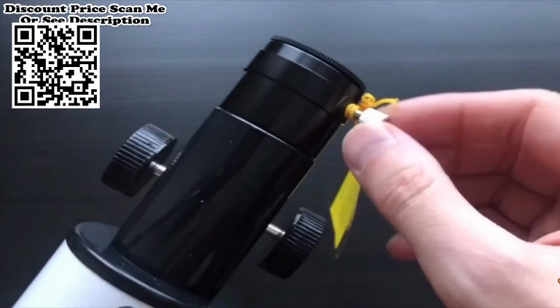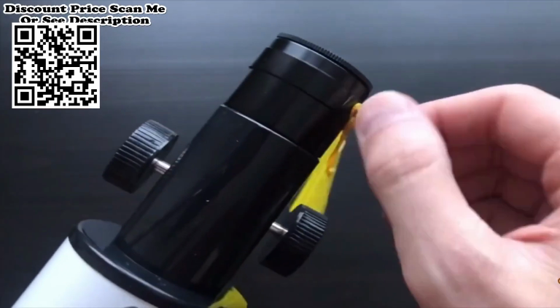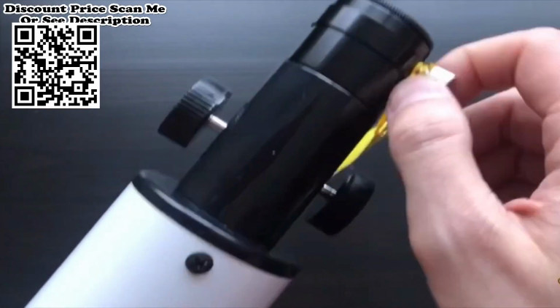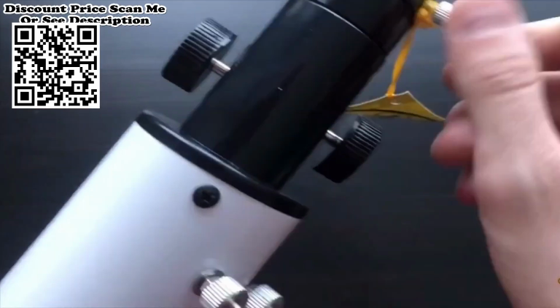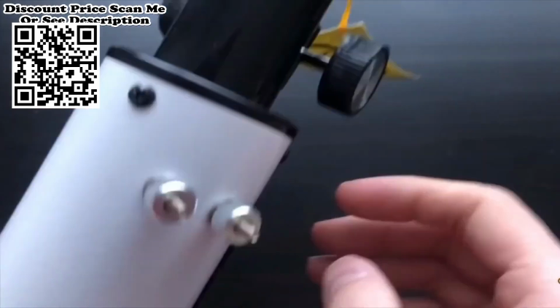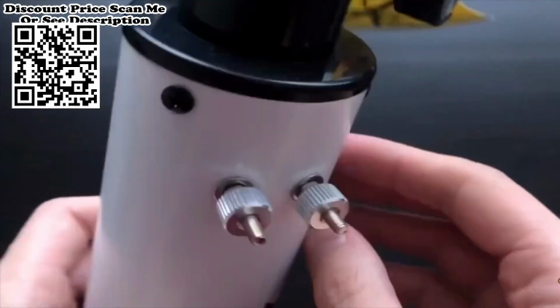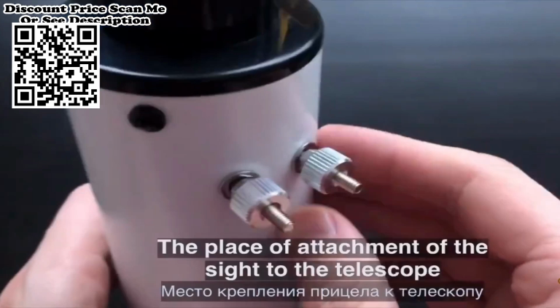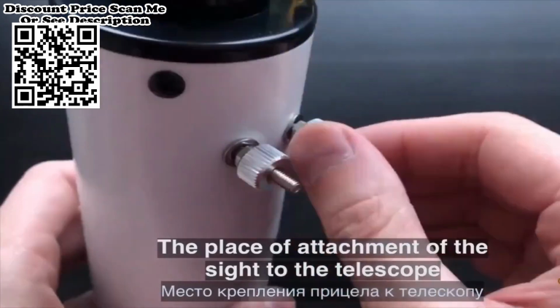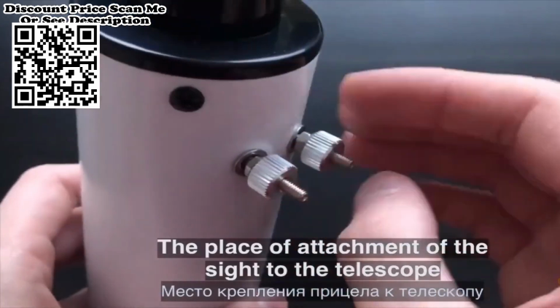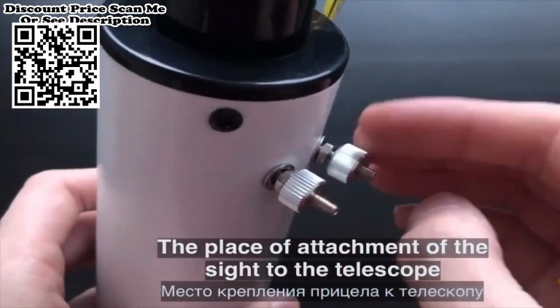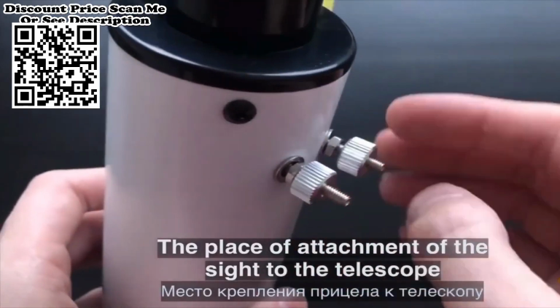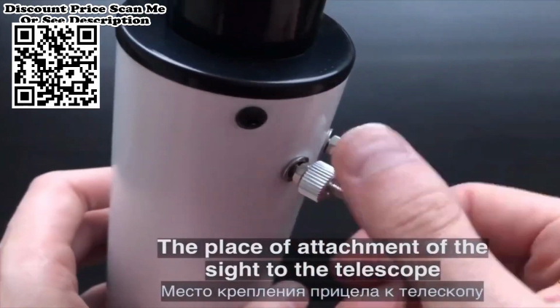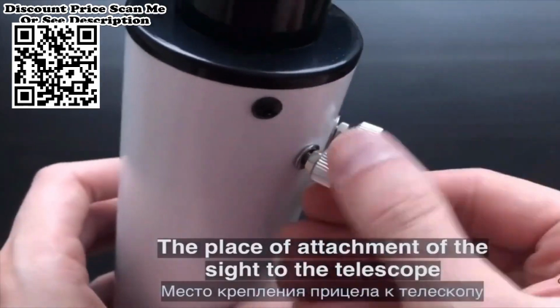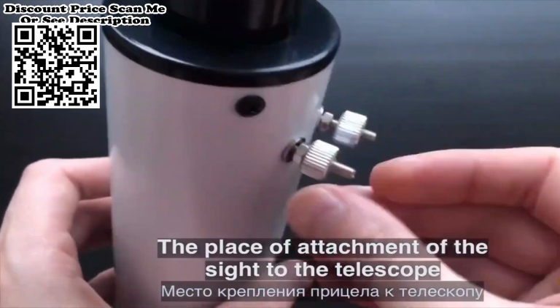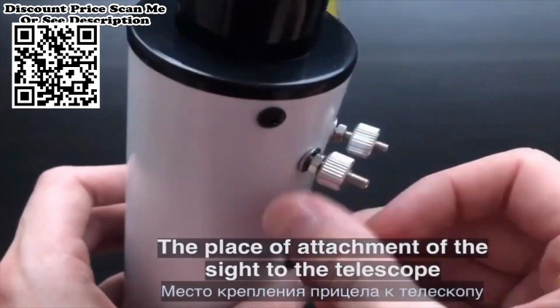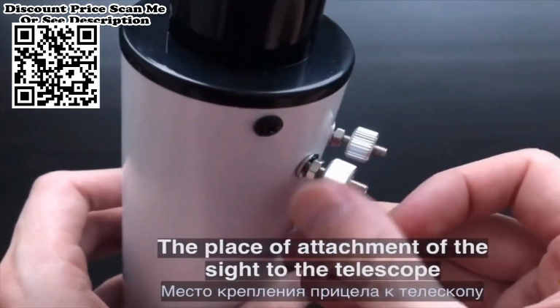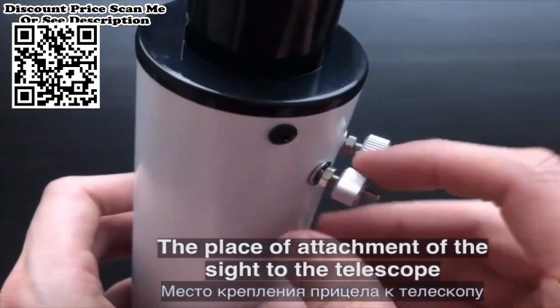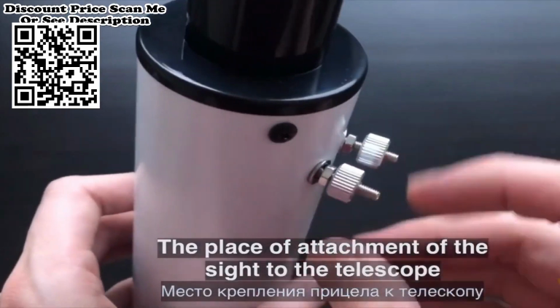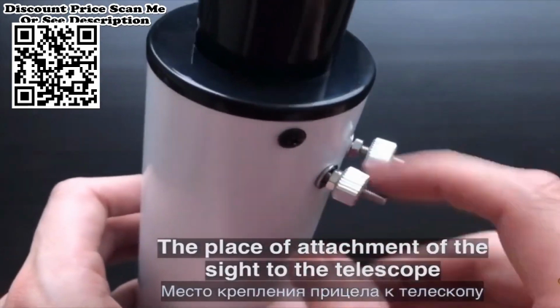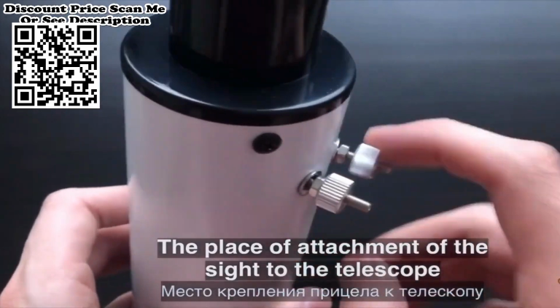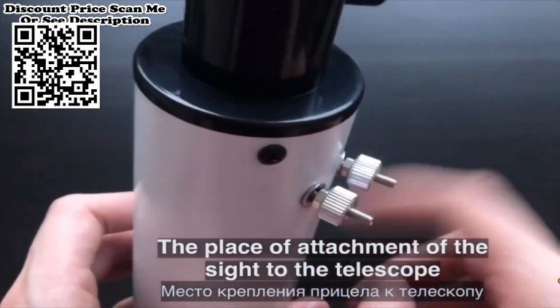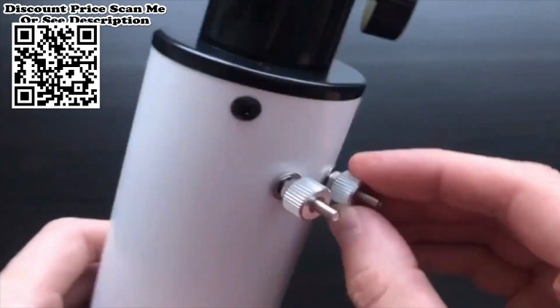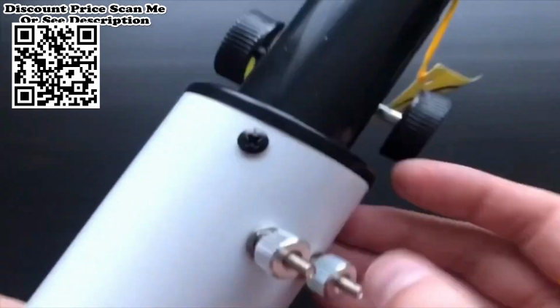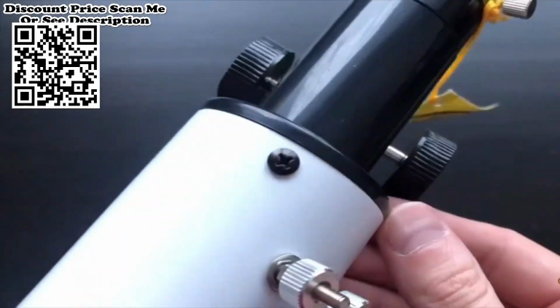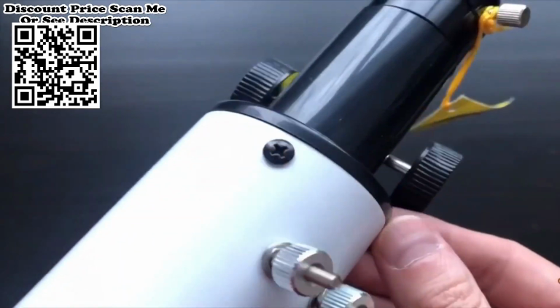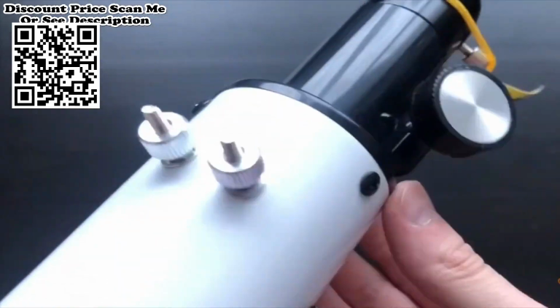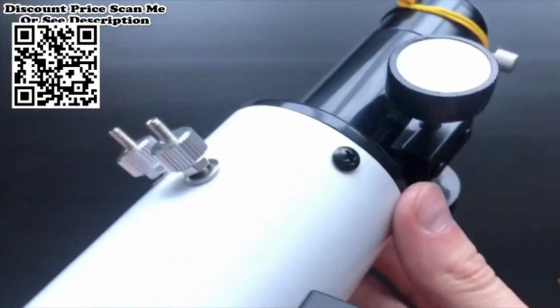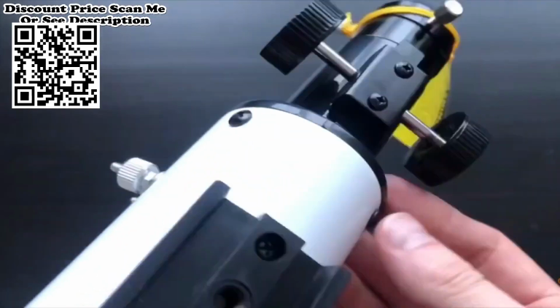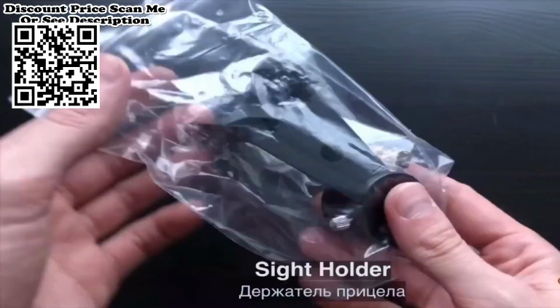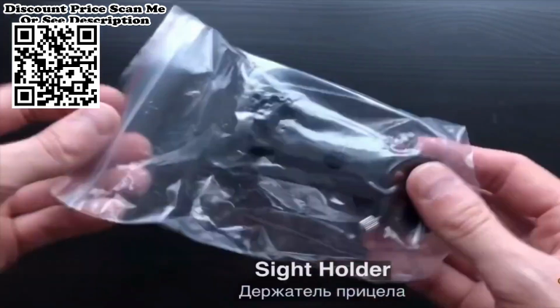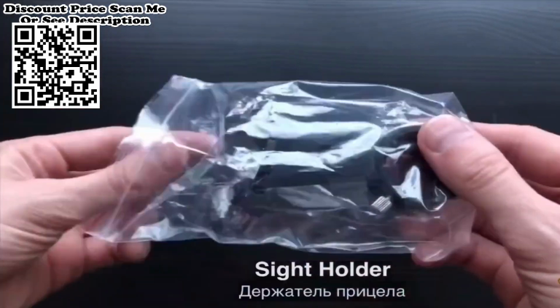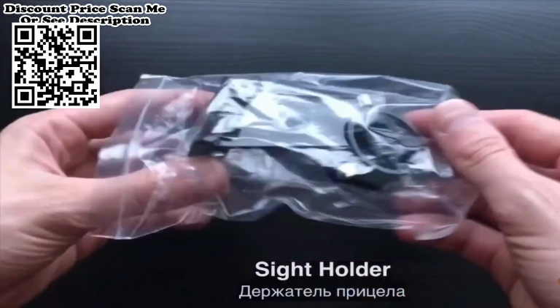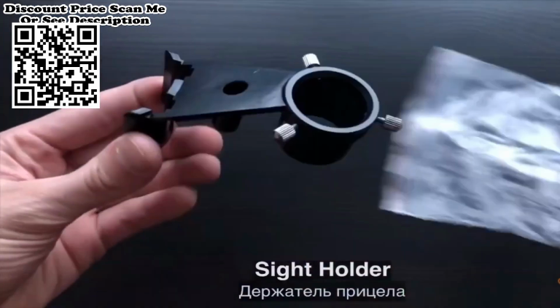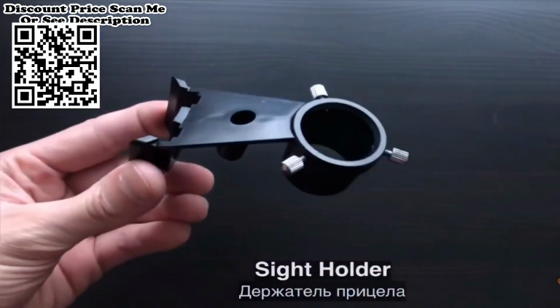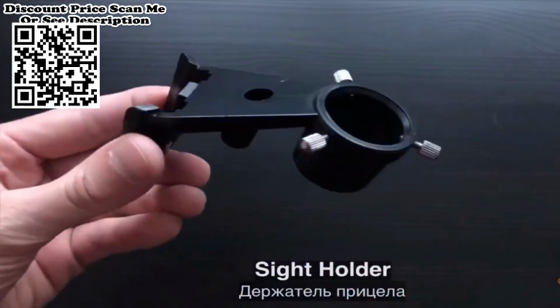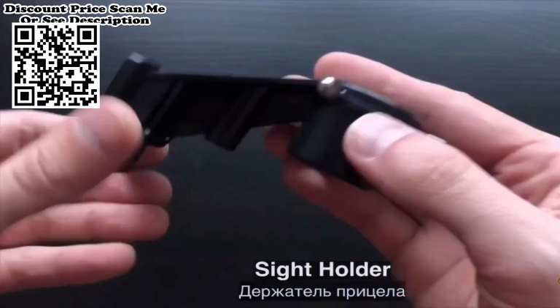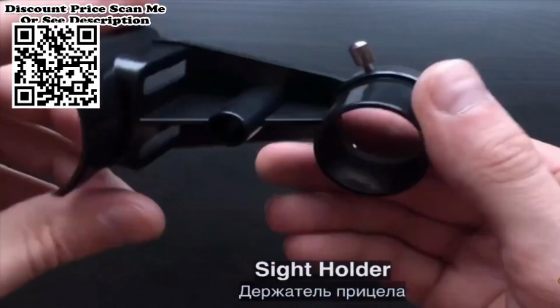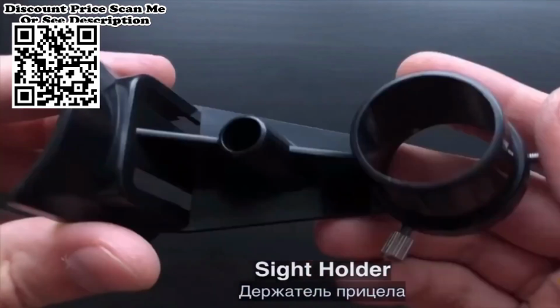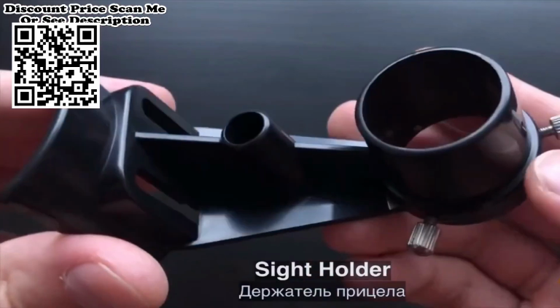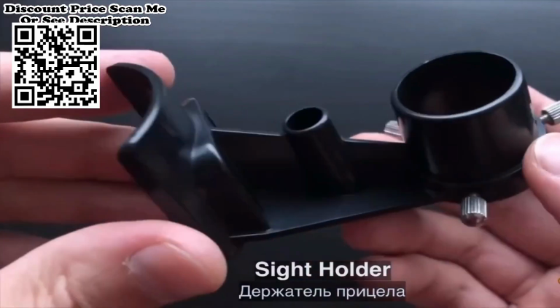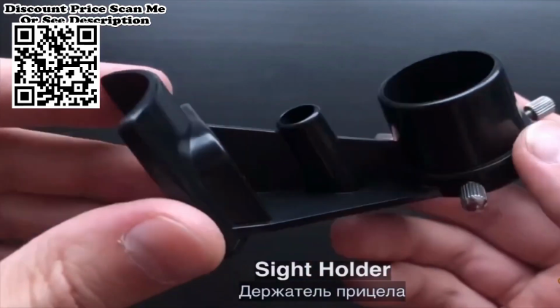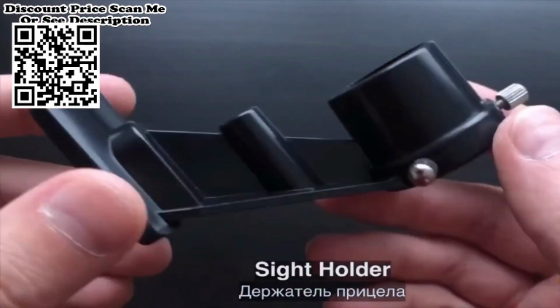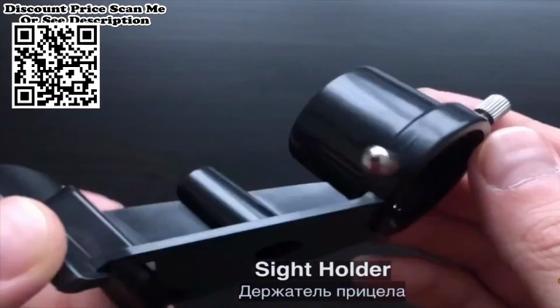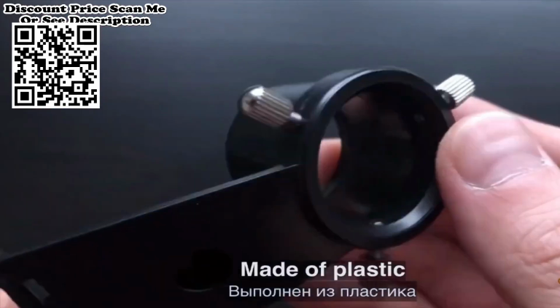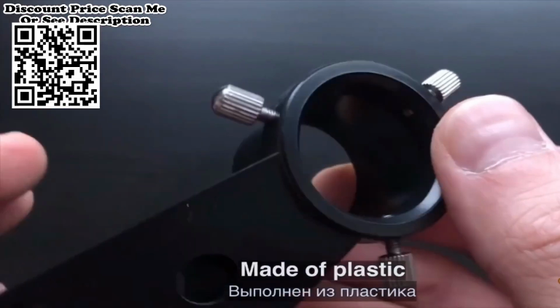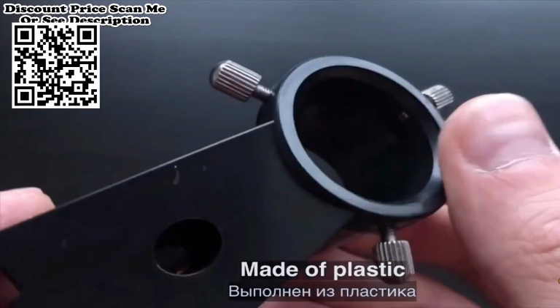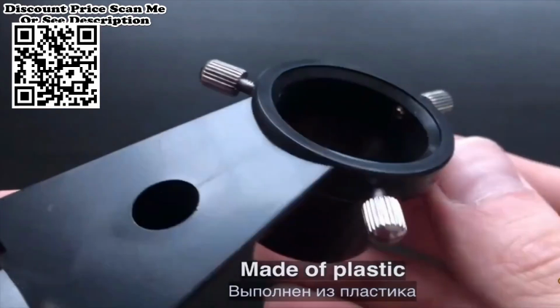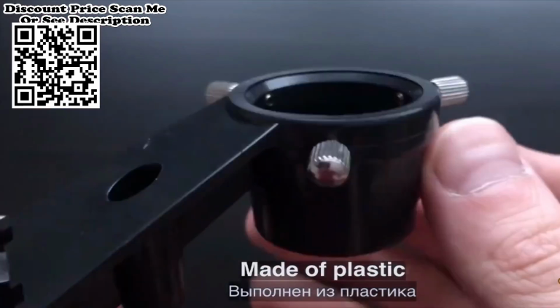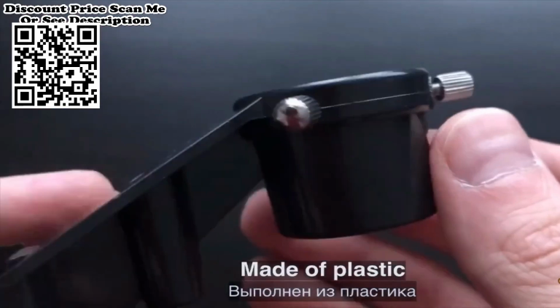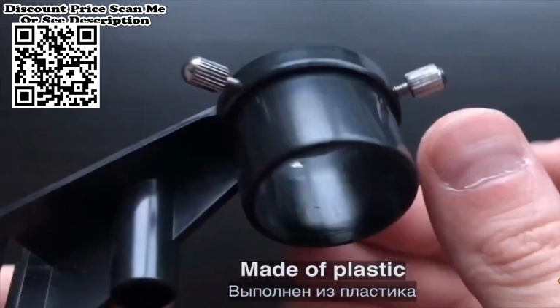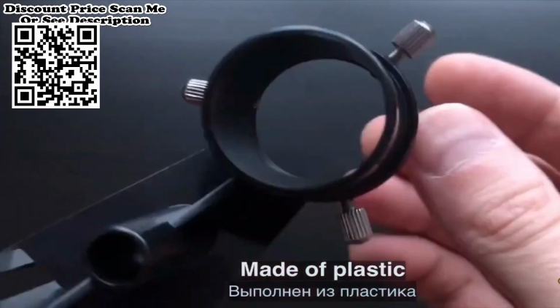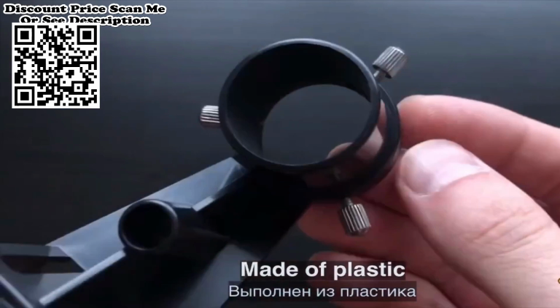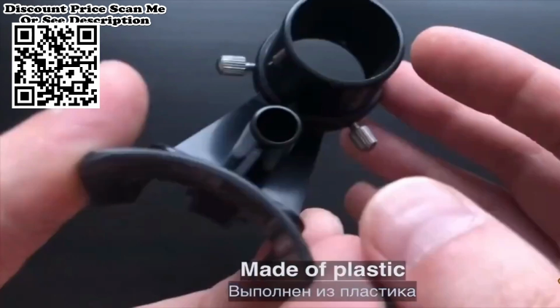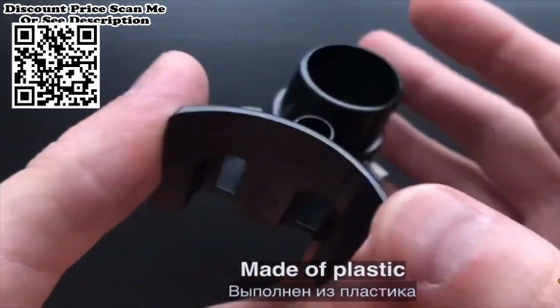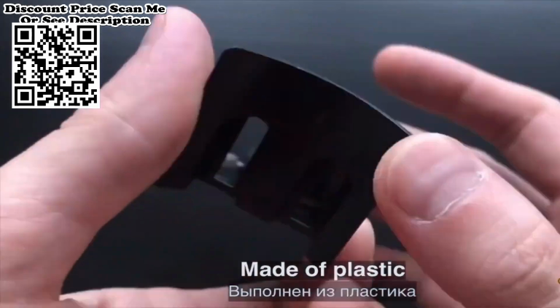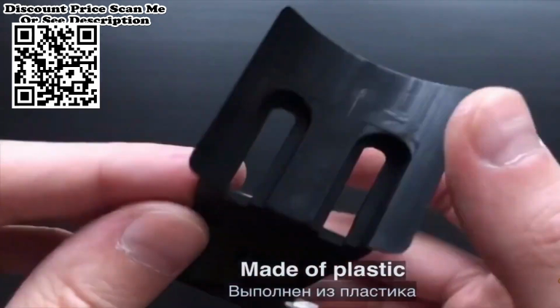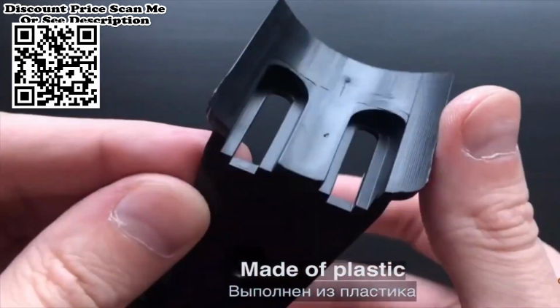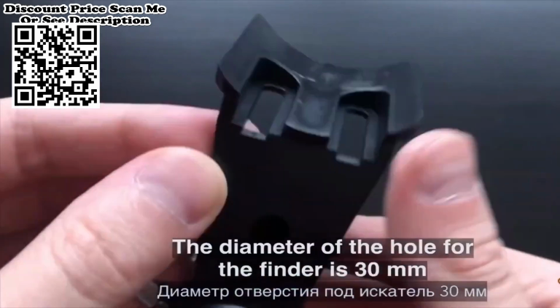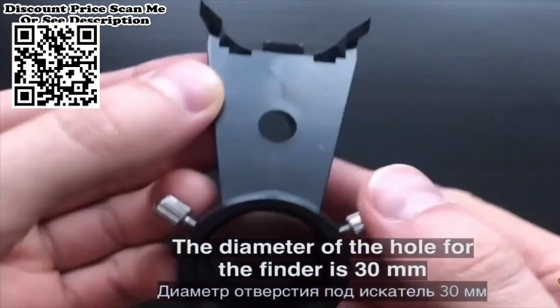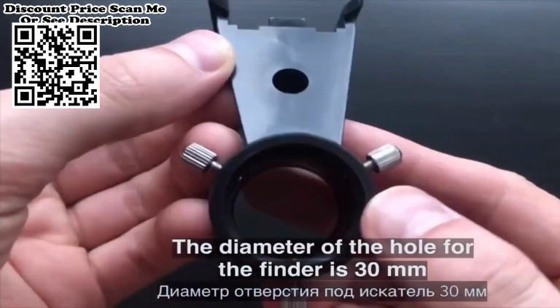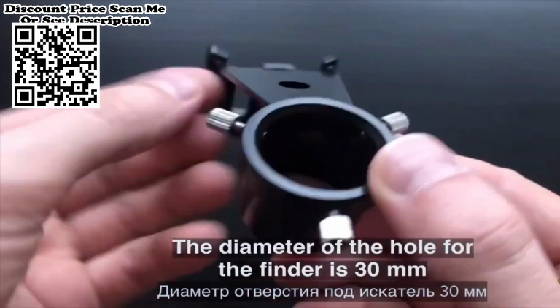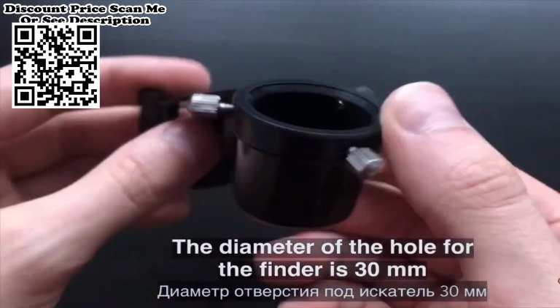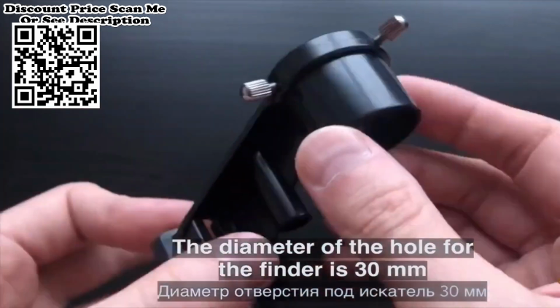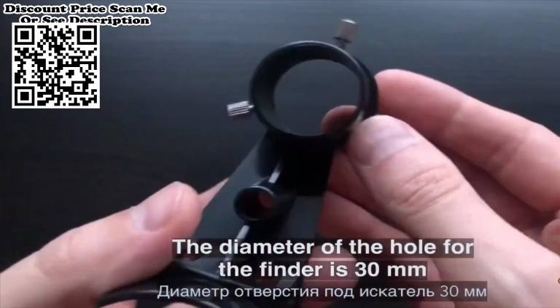Compact. This astronomical telescope is compact and lightweight, perfect for camping, hiking, traveling, or other outdoor activities.